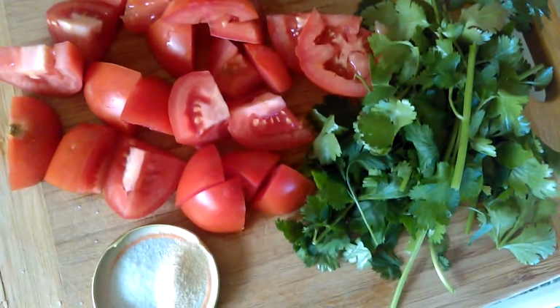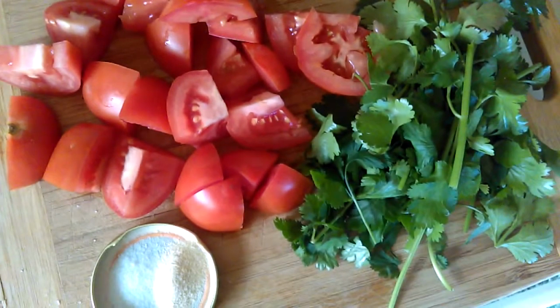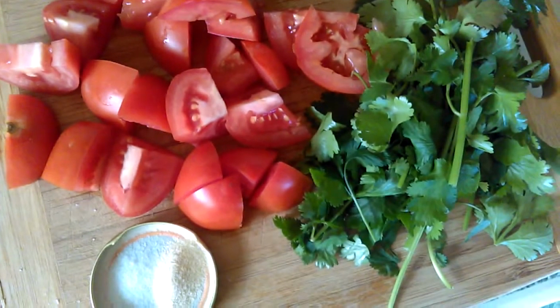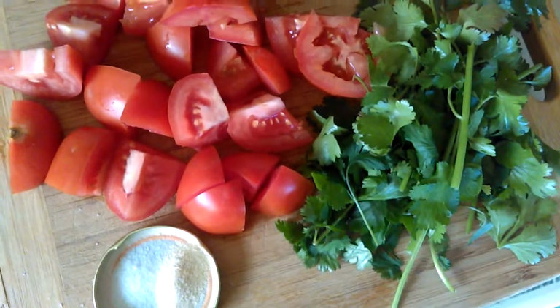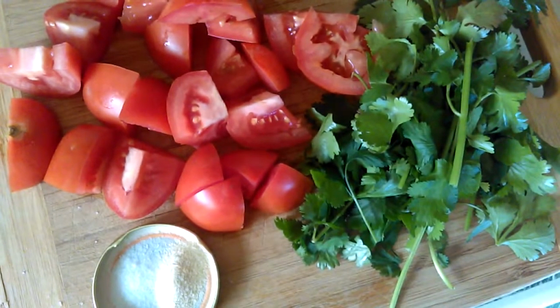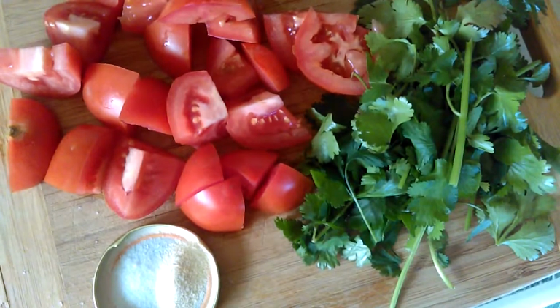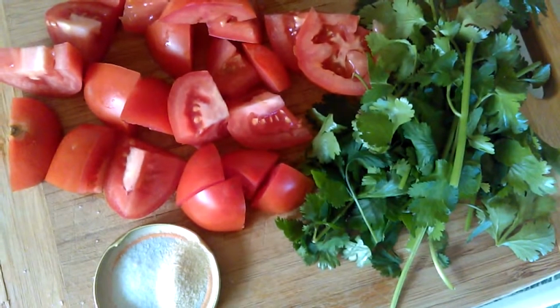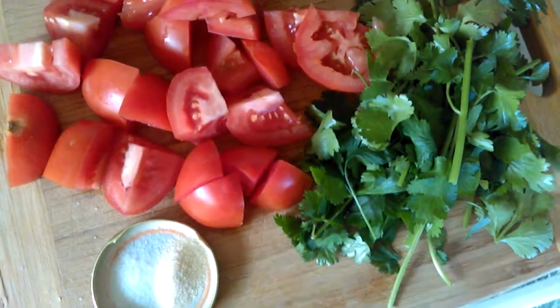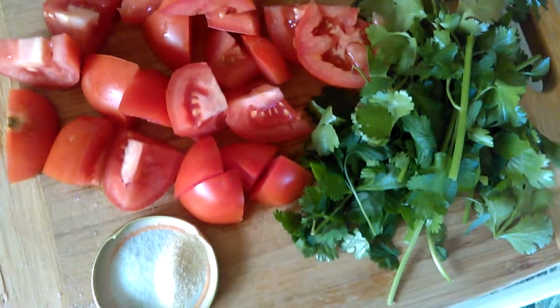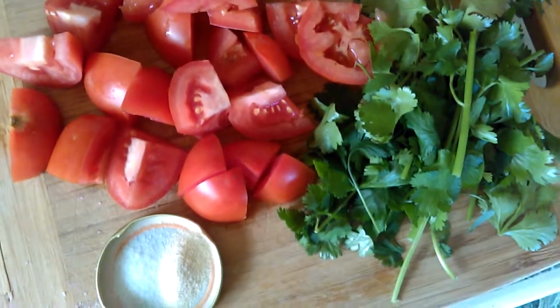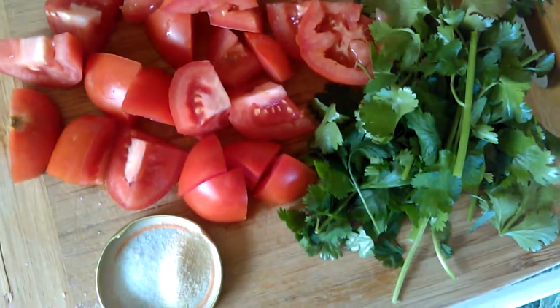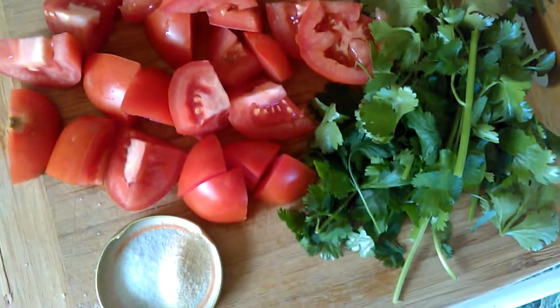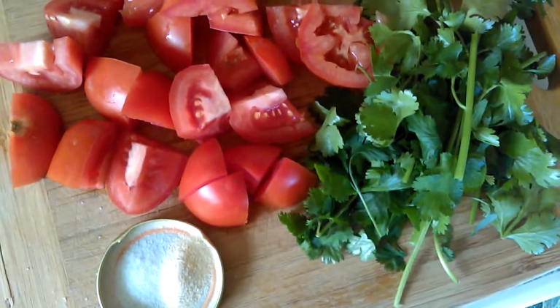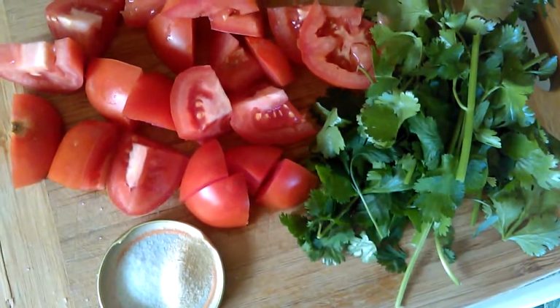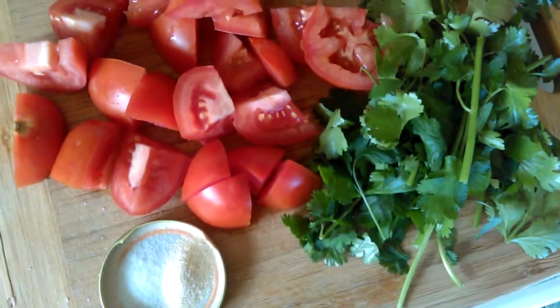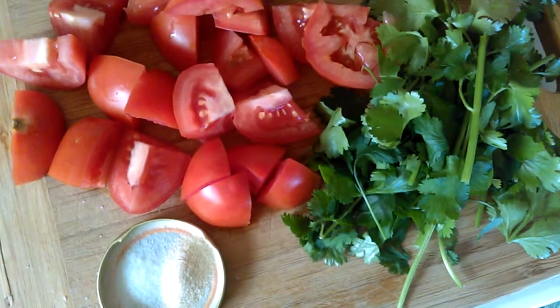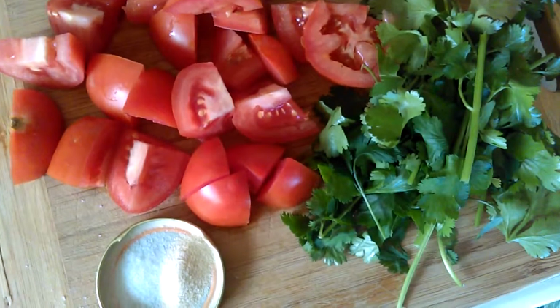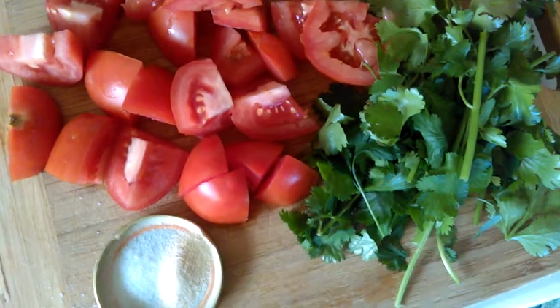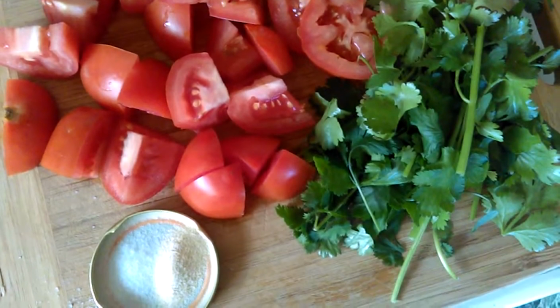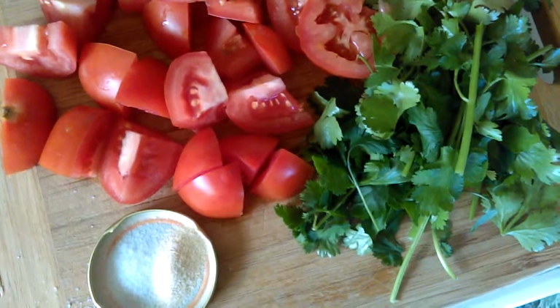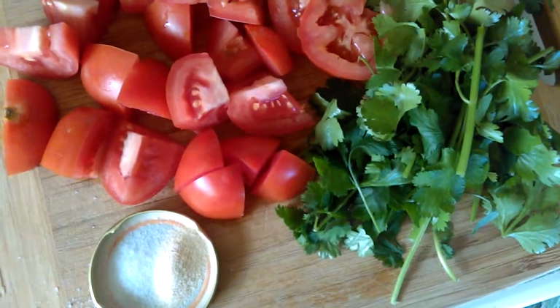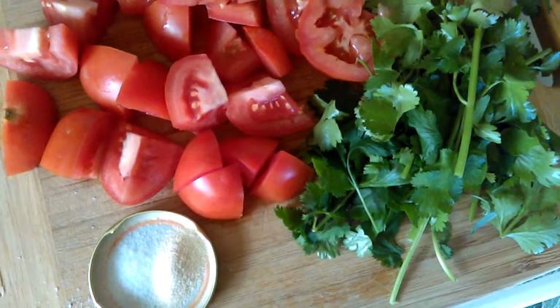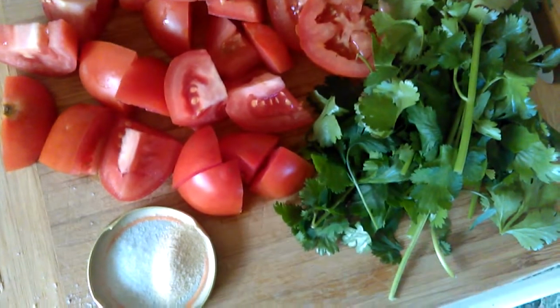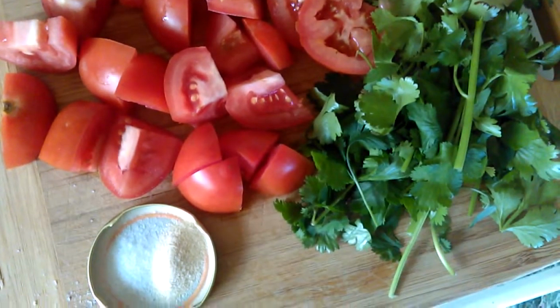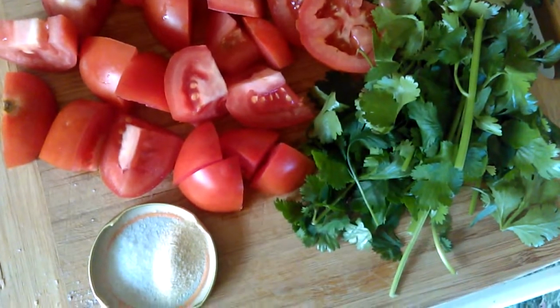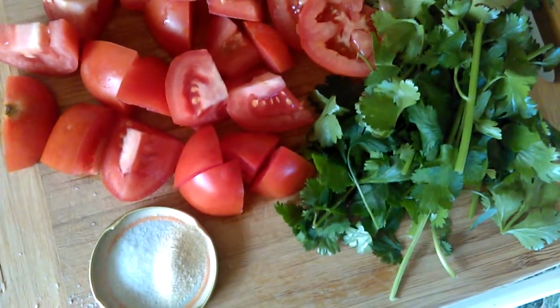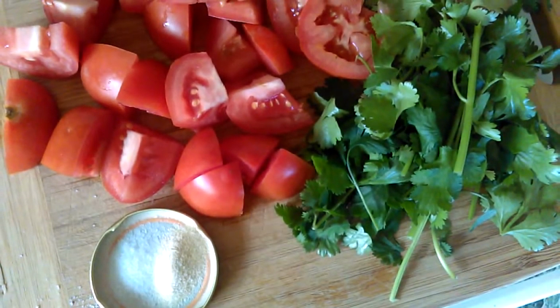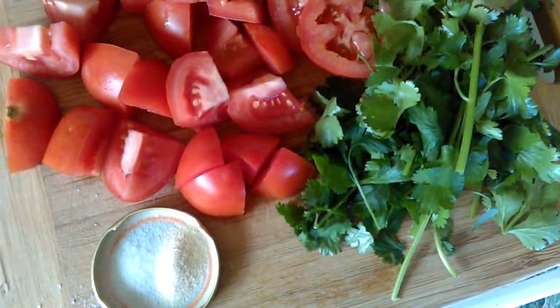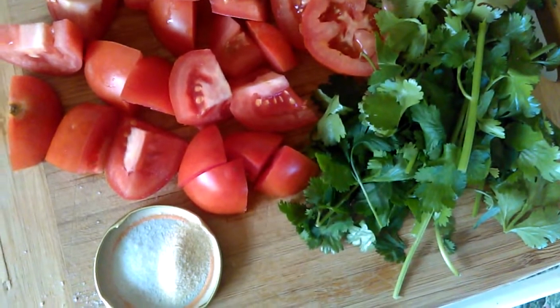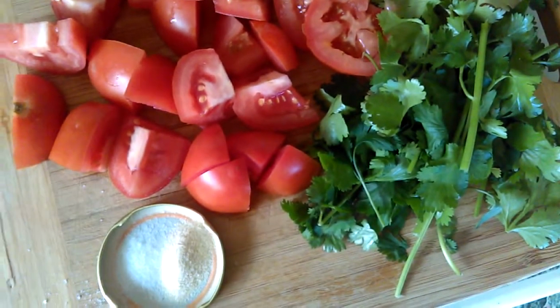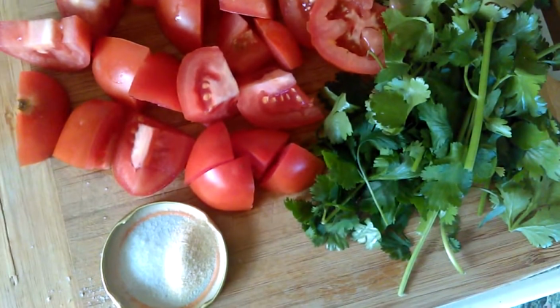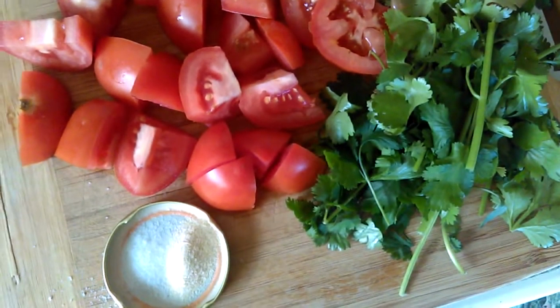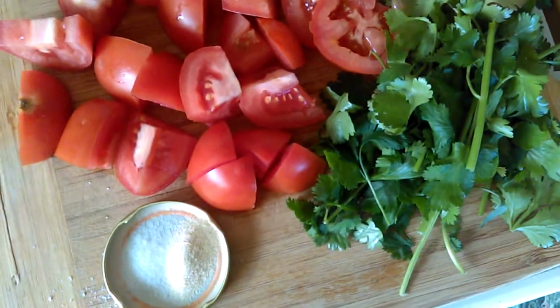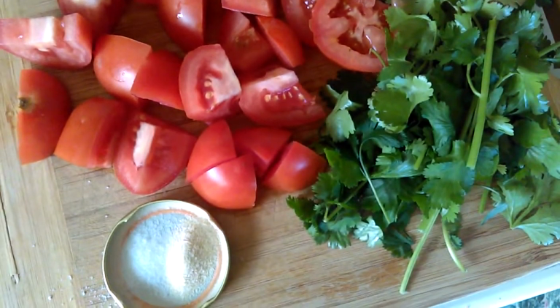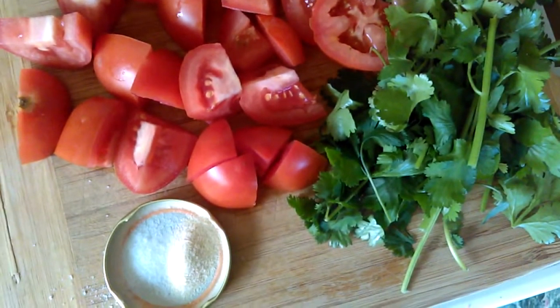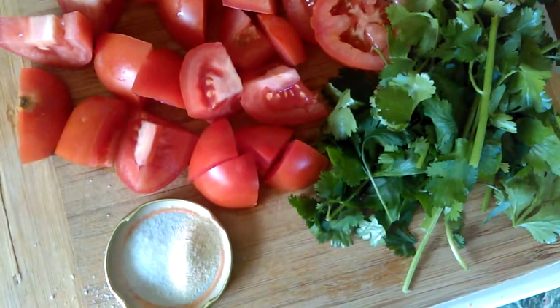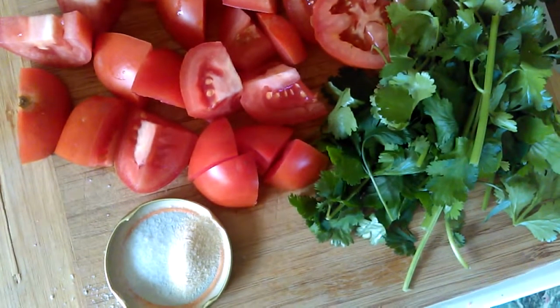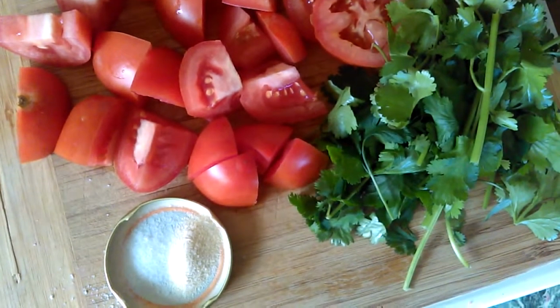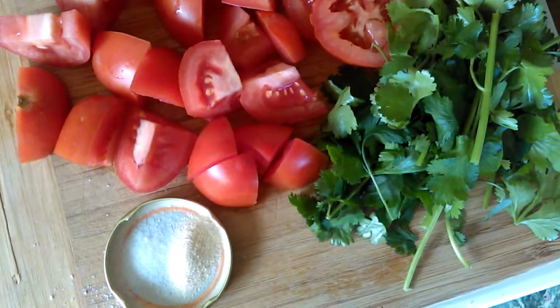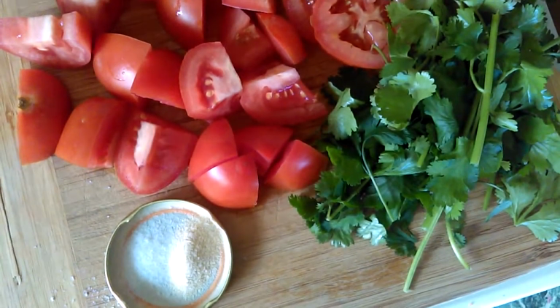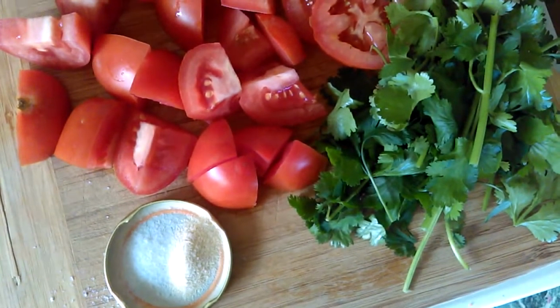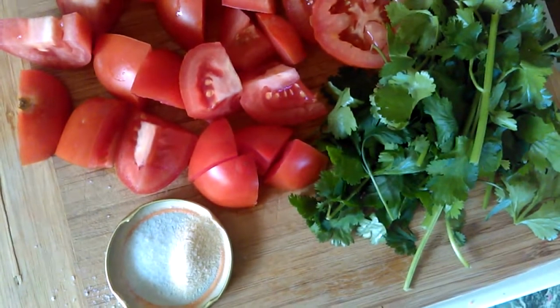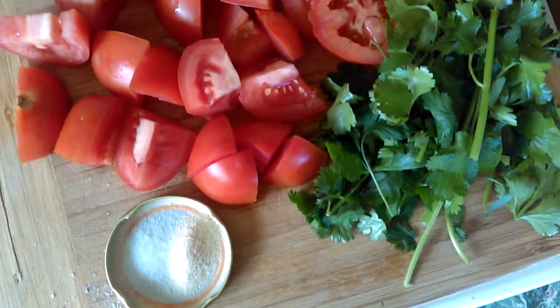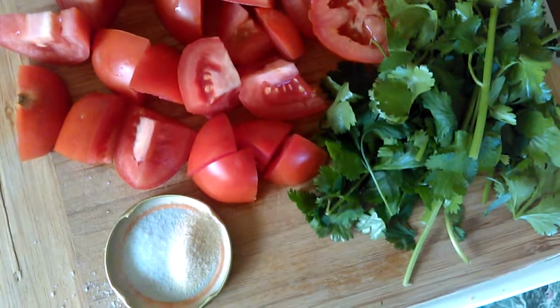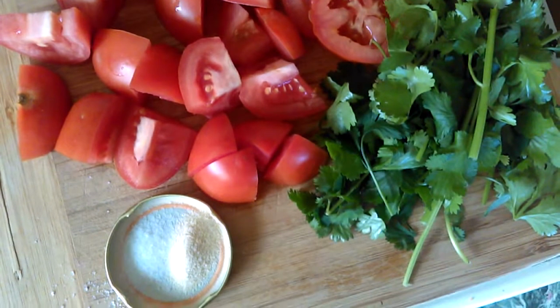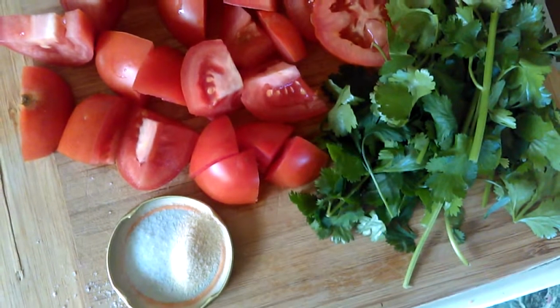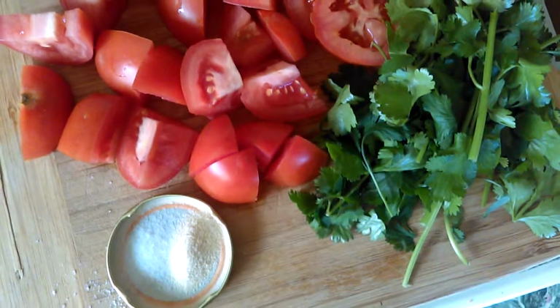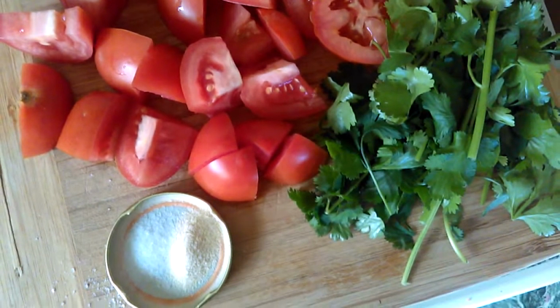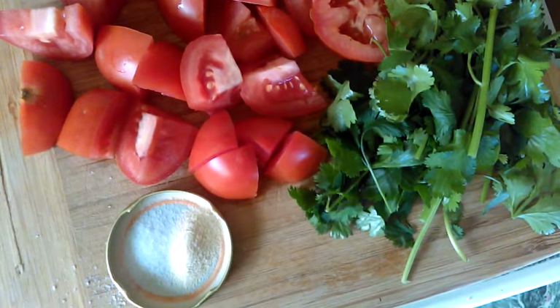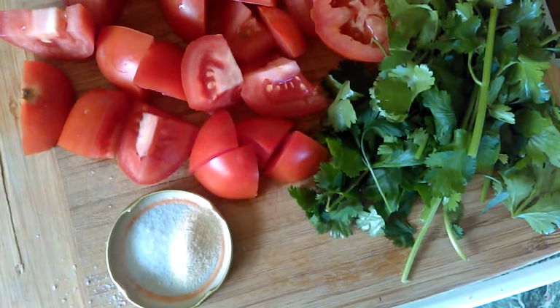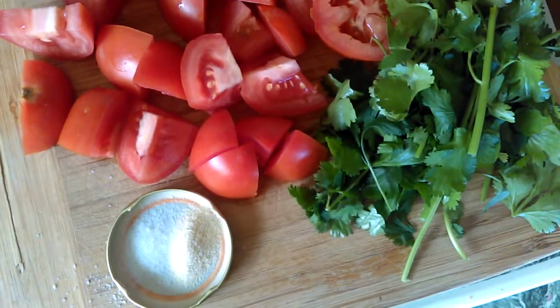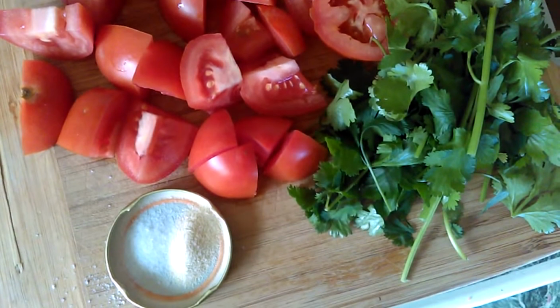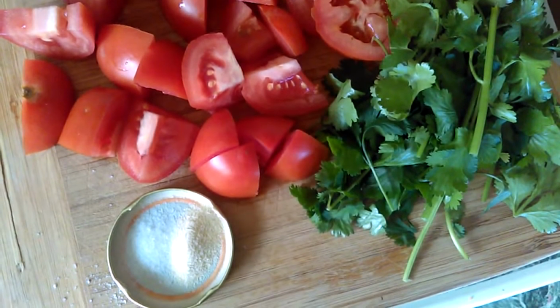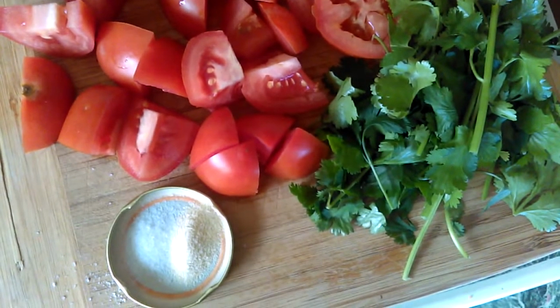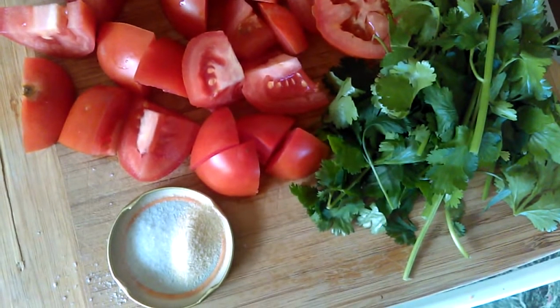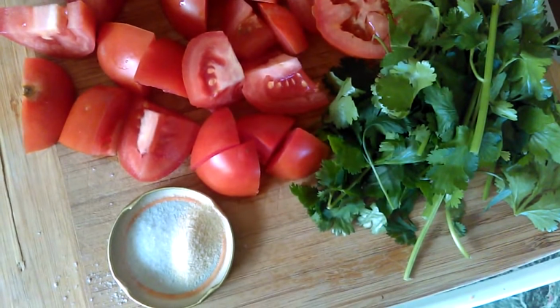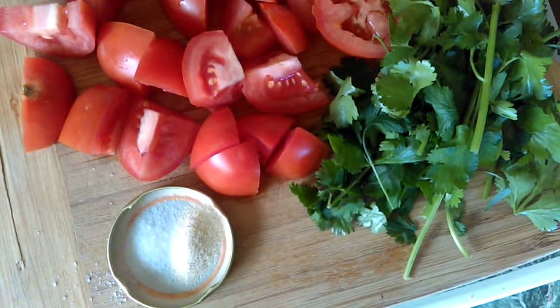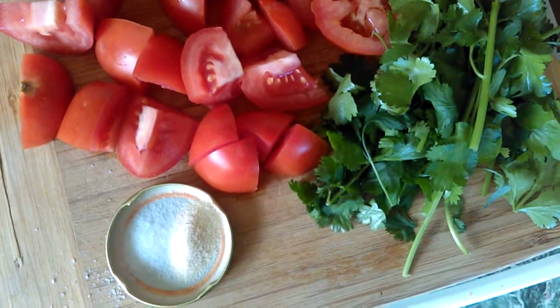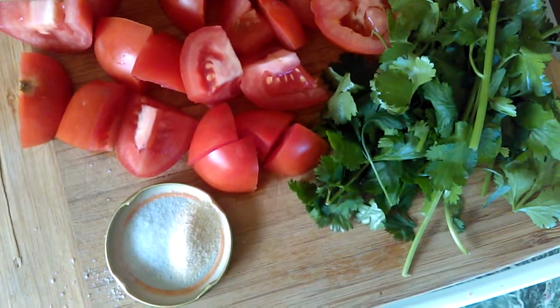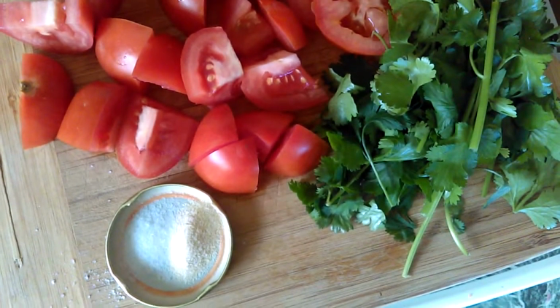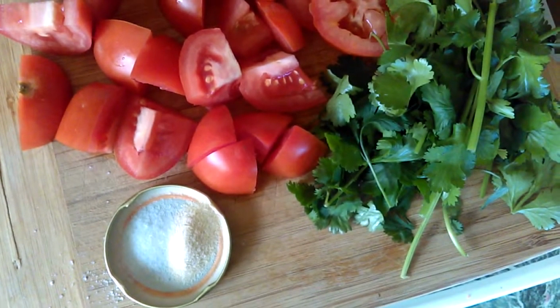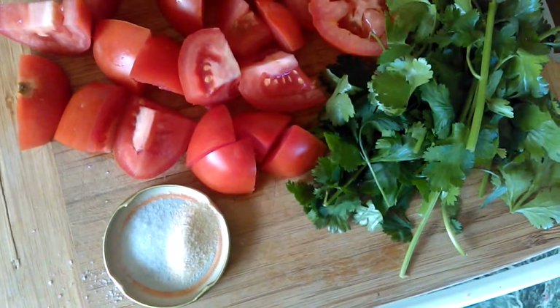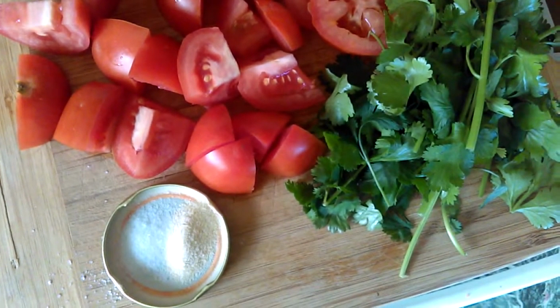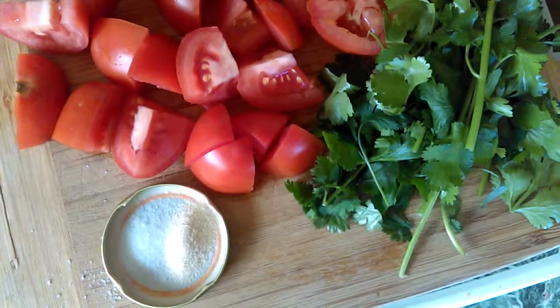This is just three medium tomatoes, a big handful of cilantro, one teaspoon of onion powder, and a little bit of salt.